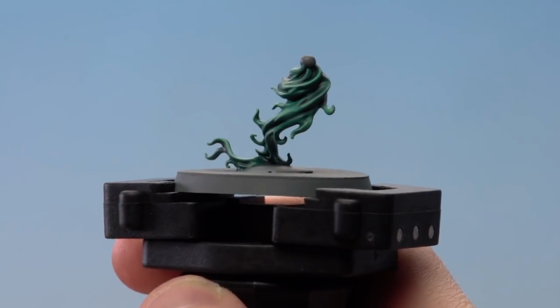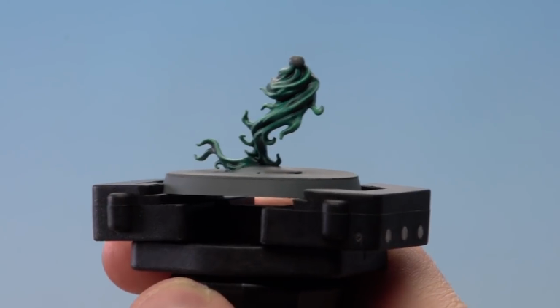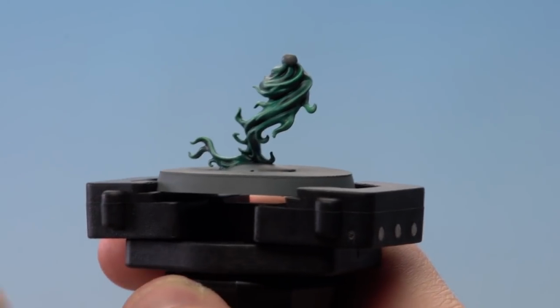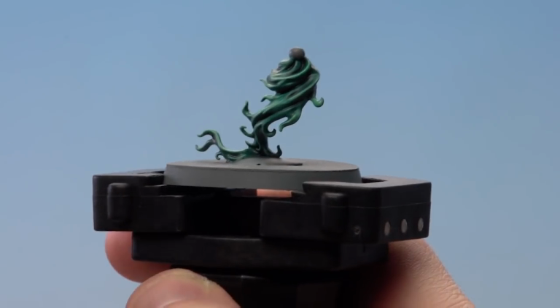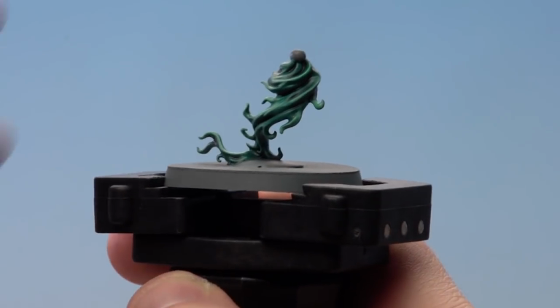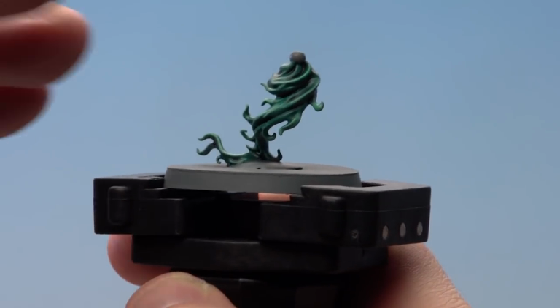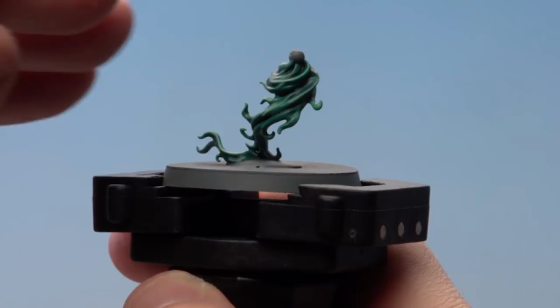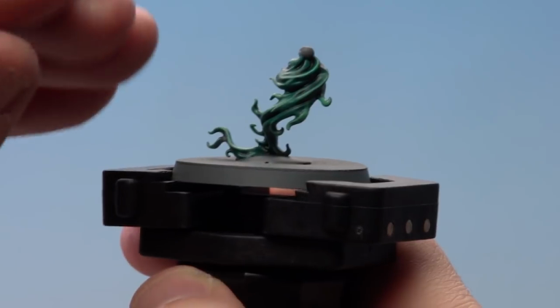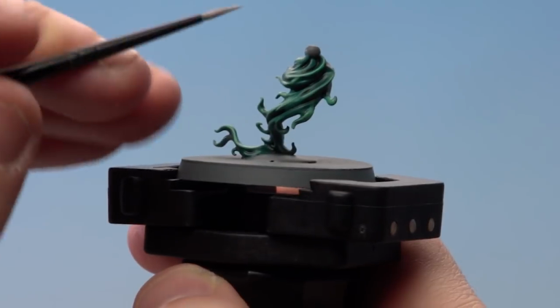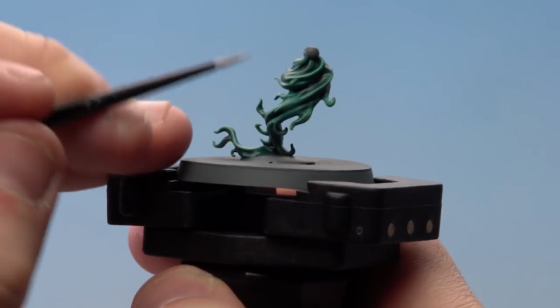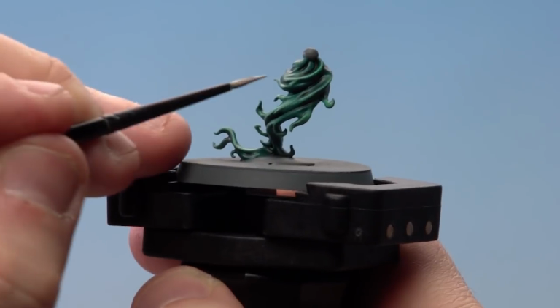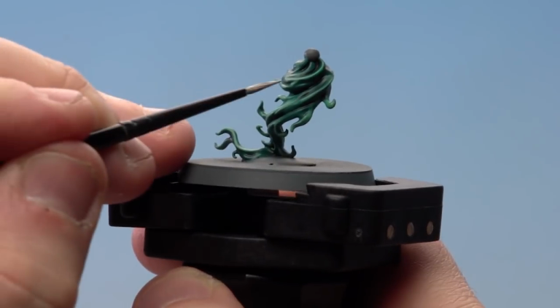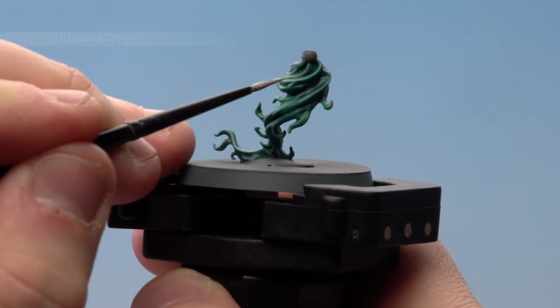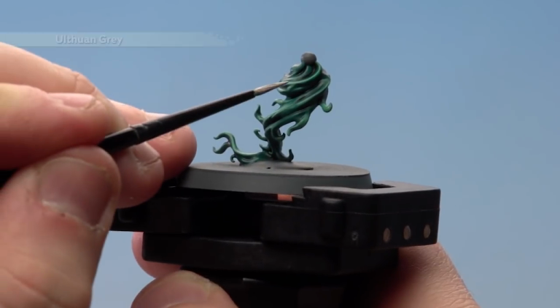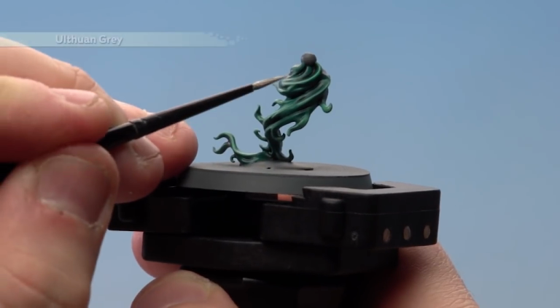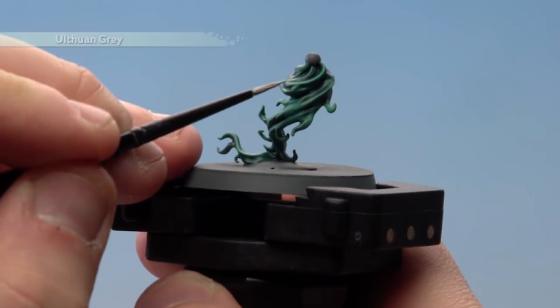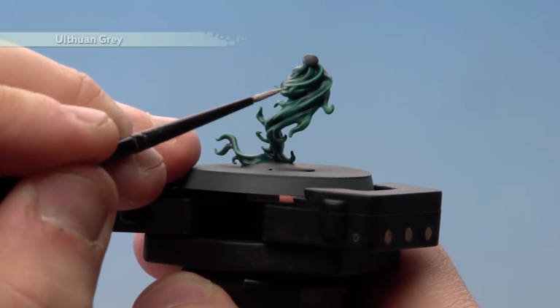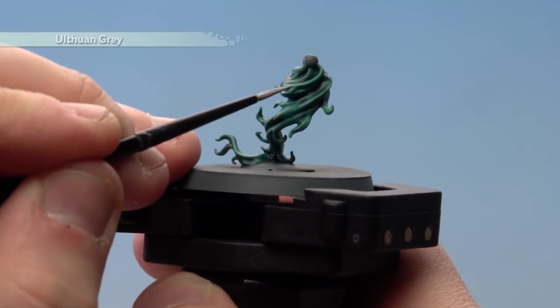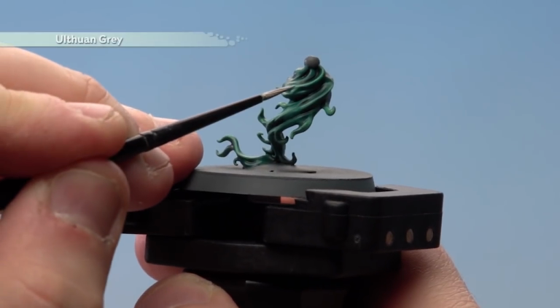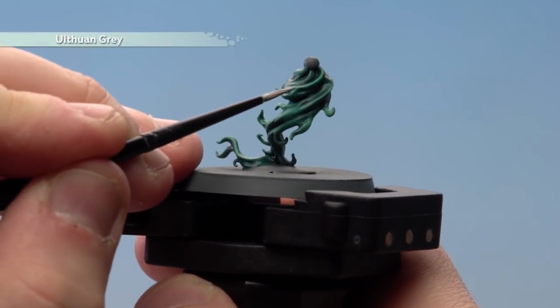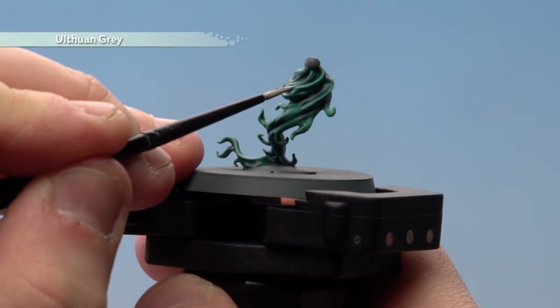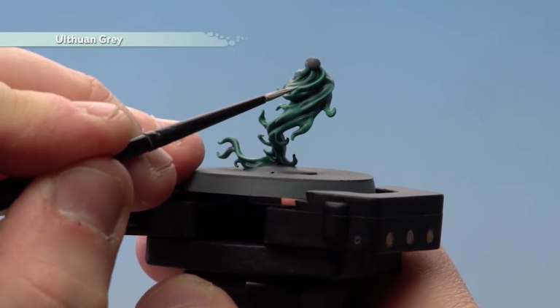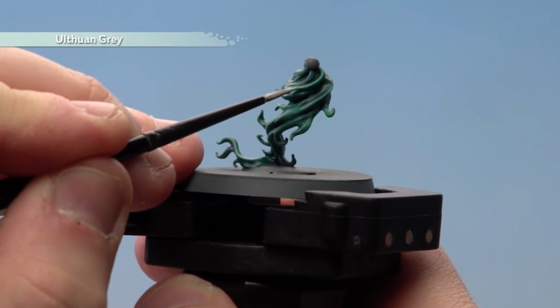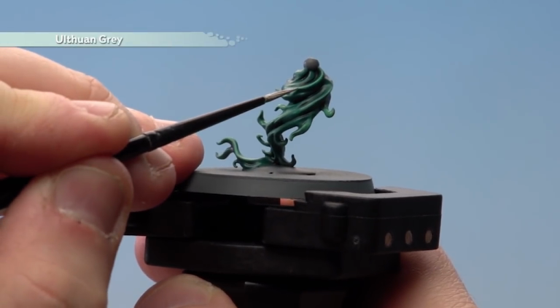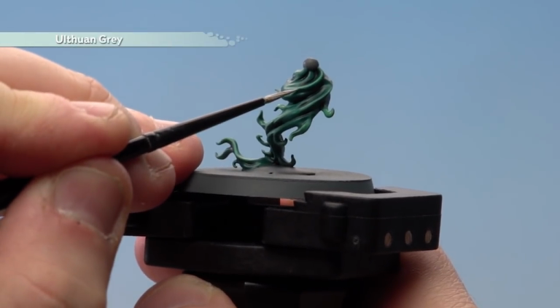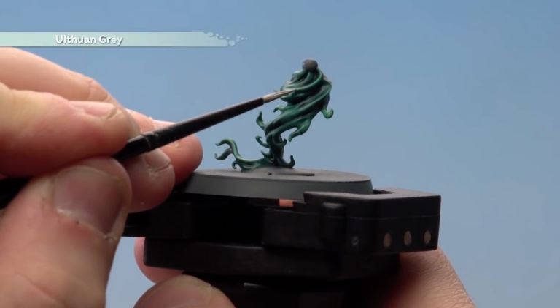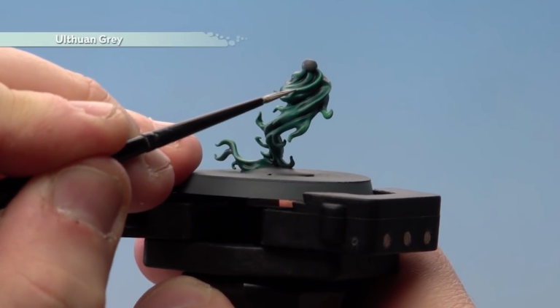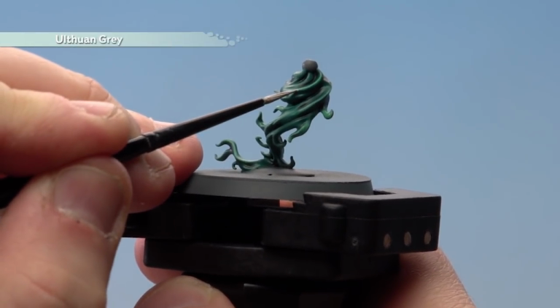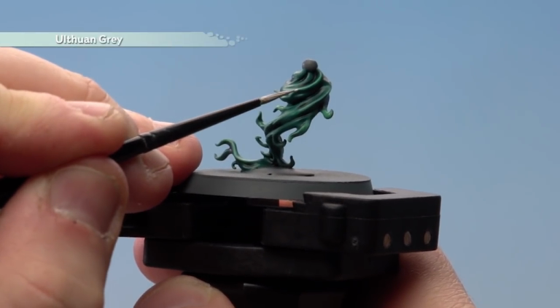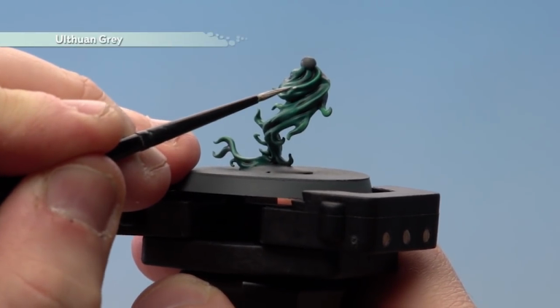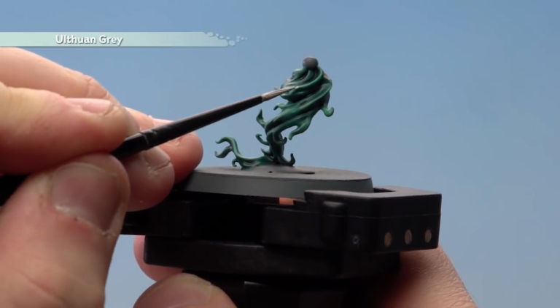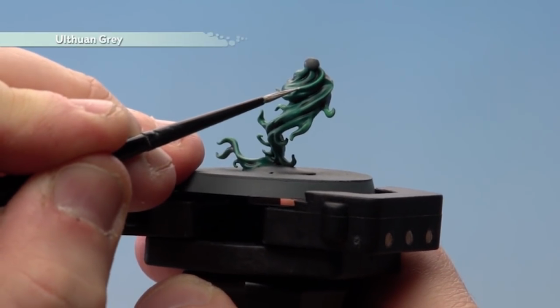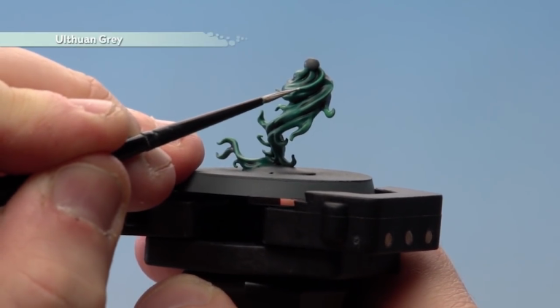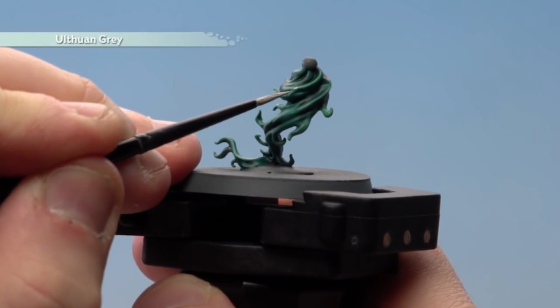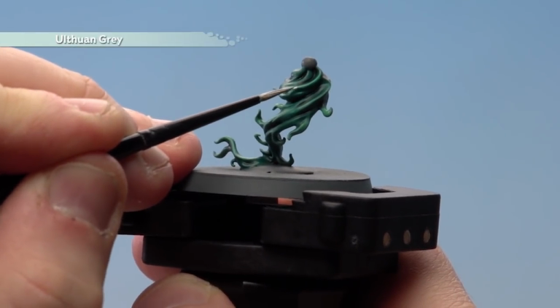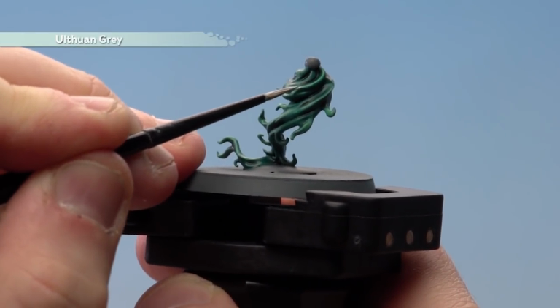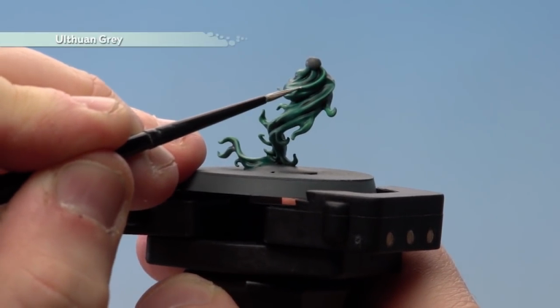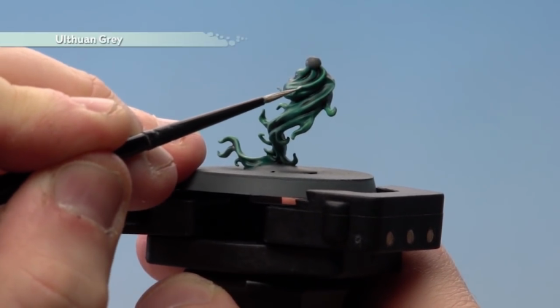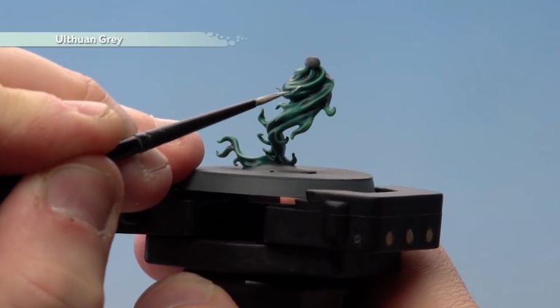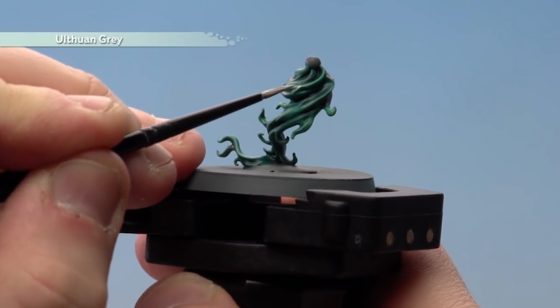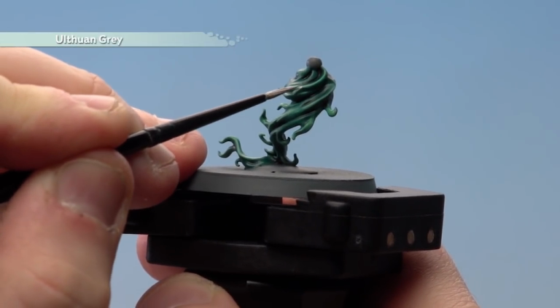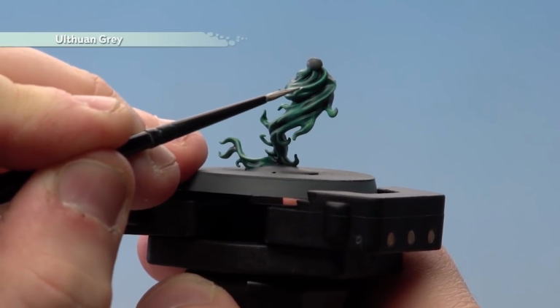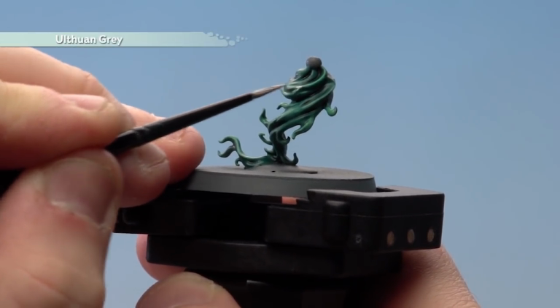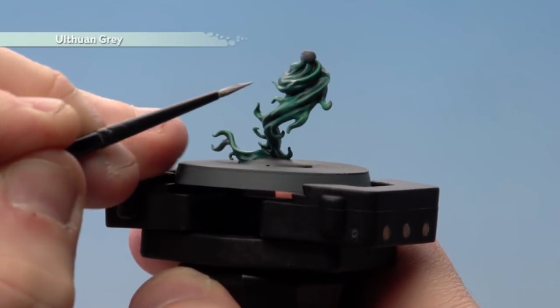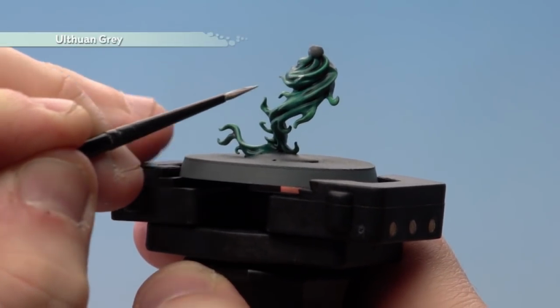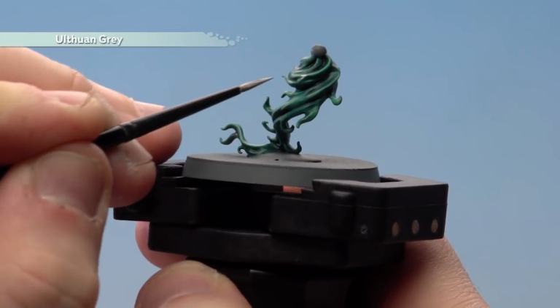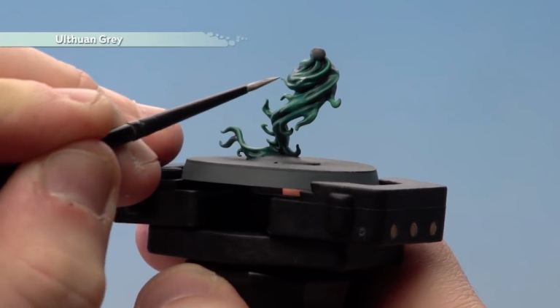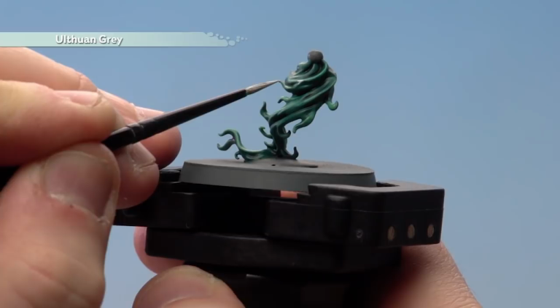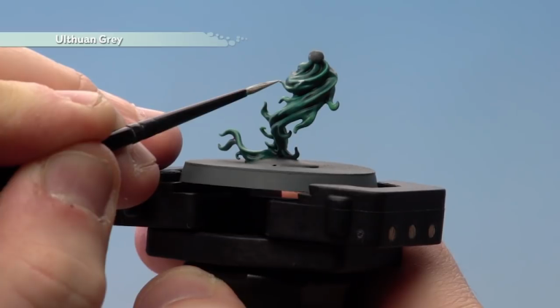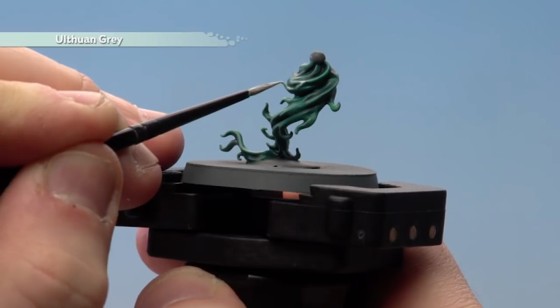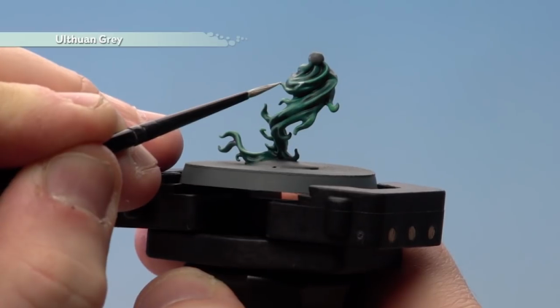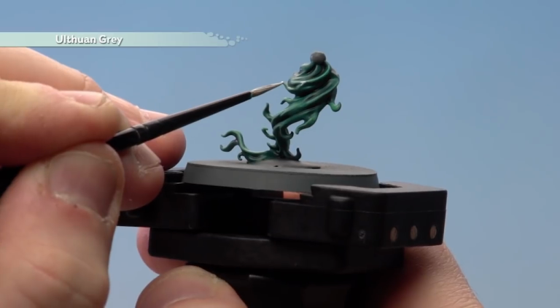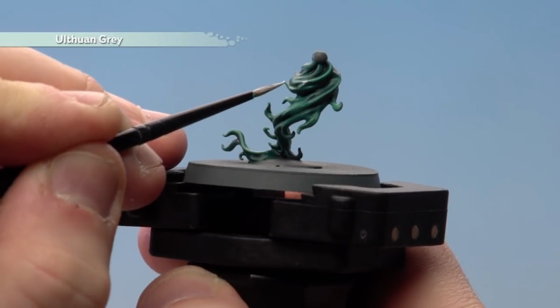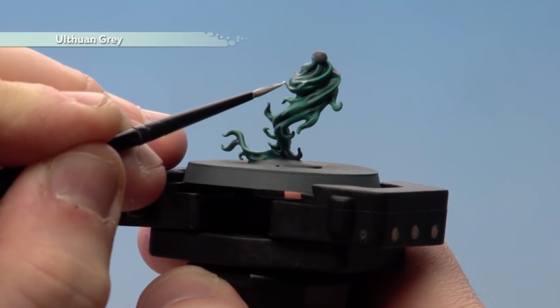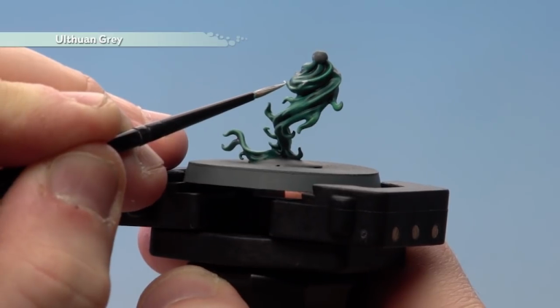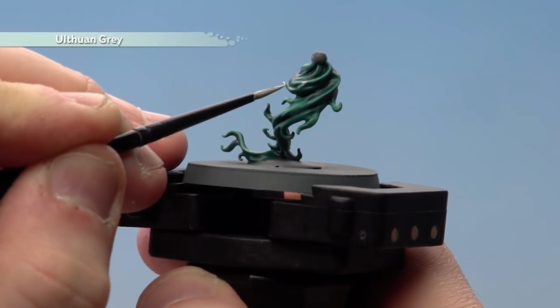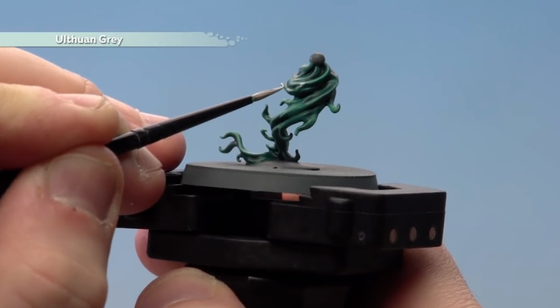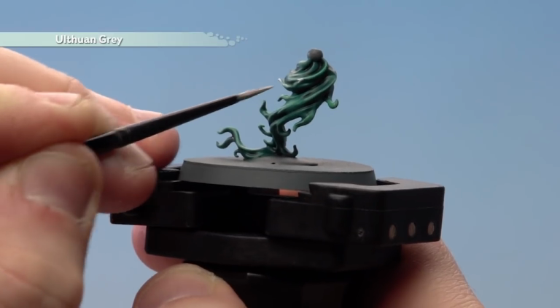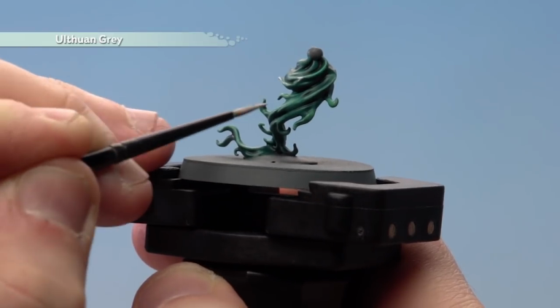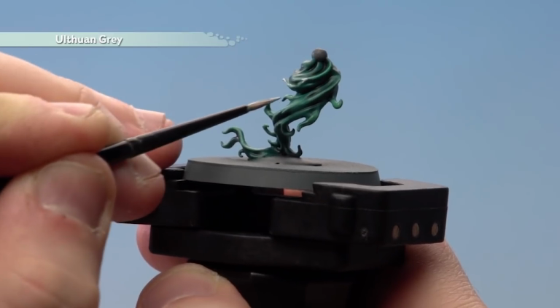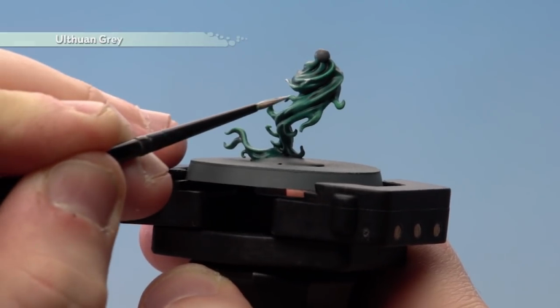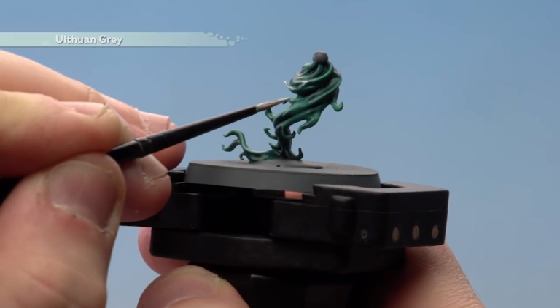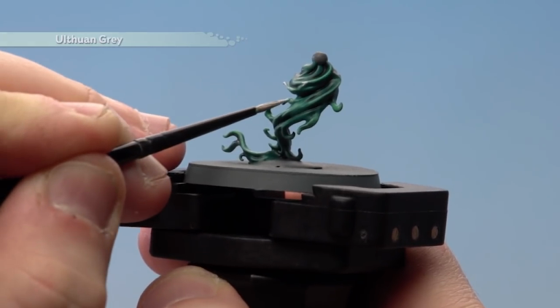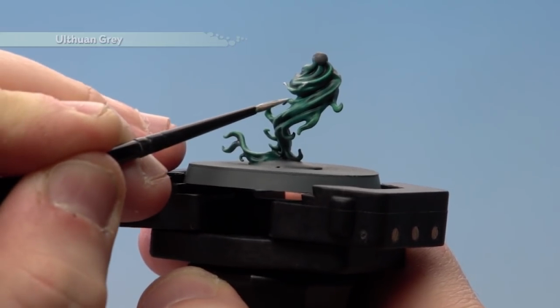Moving on to the final highlight, we're going to use Ulthwyn Grey with a small layer brush, and we're just going to pick out some of the raised sharp details just to give it a bit of definition.